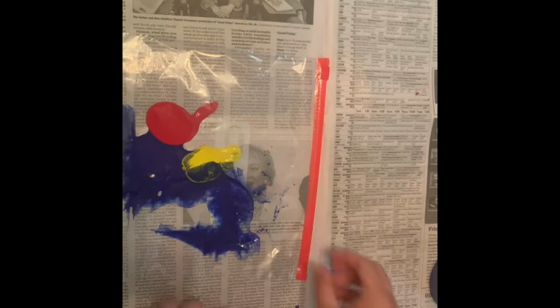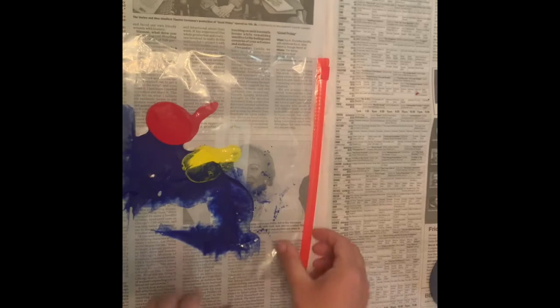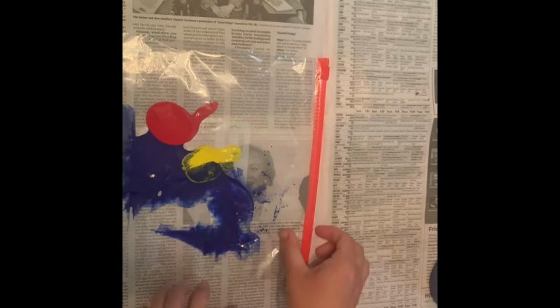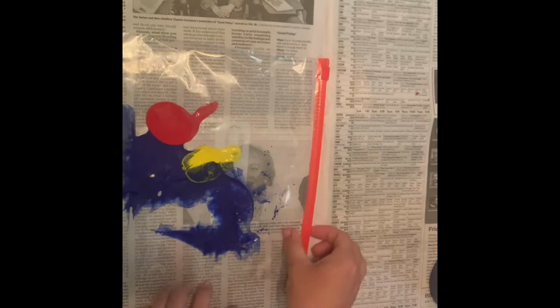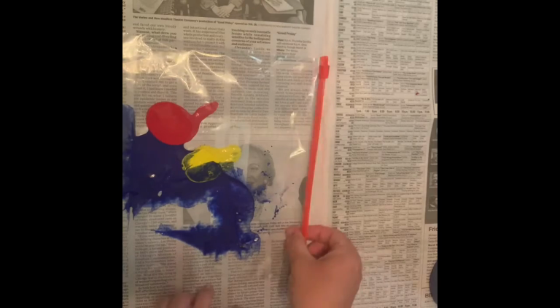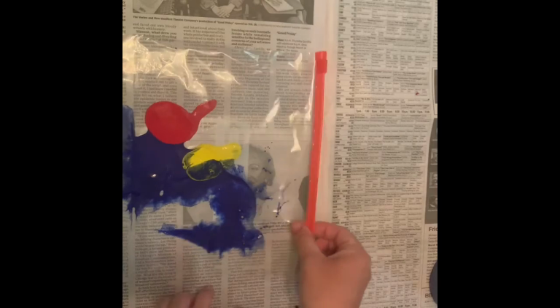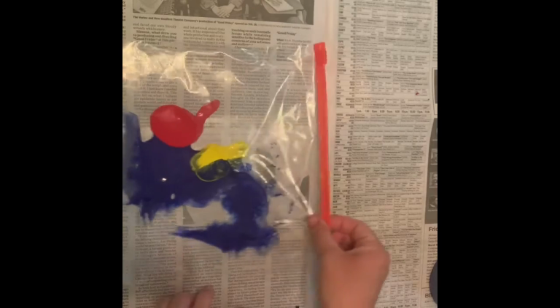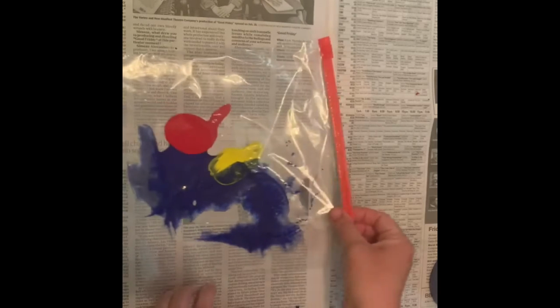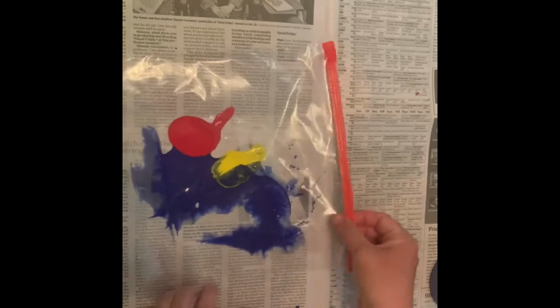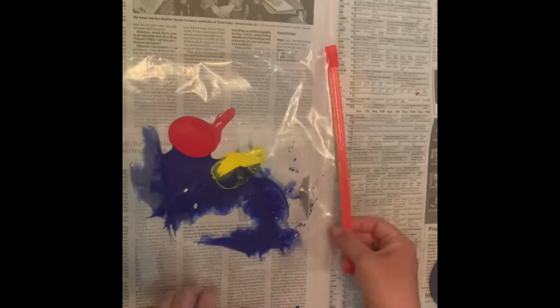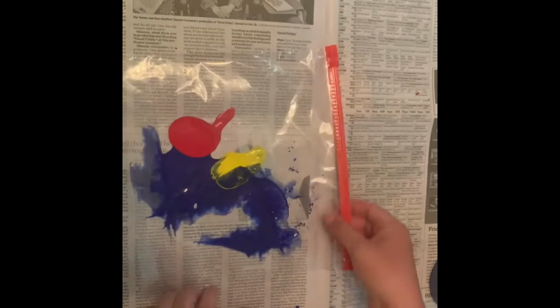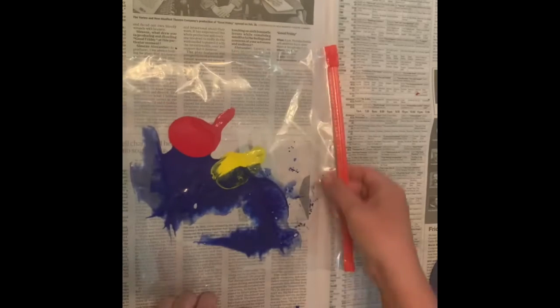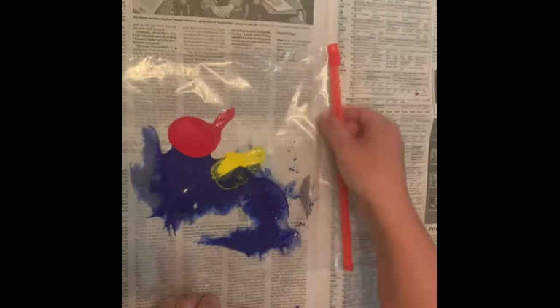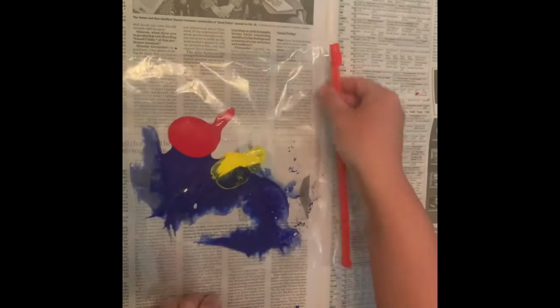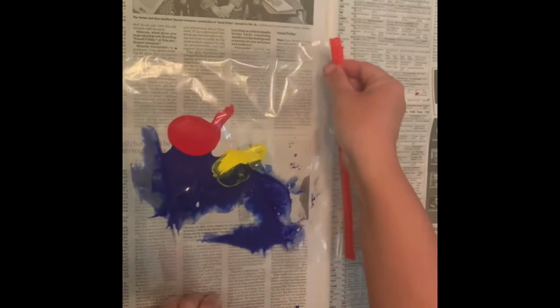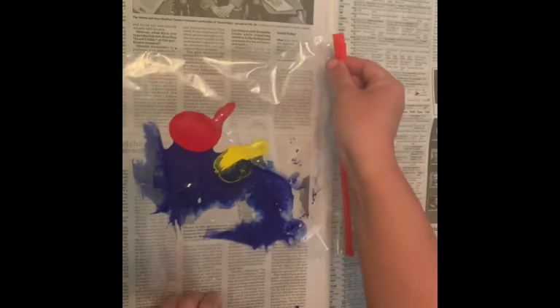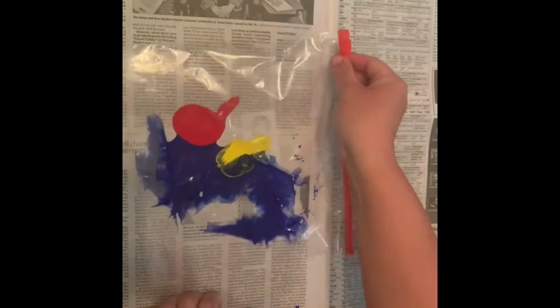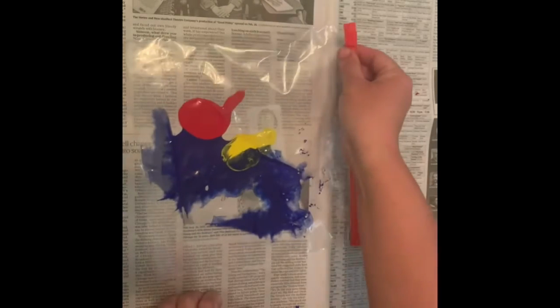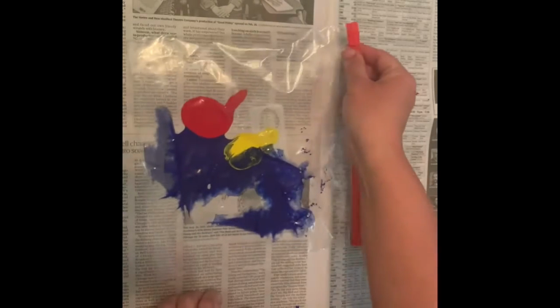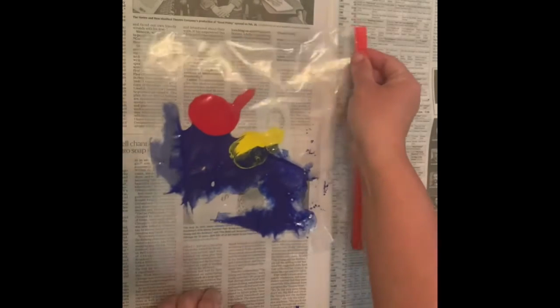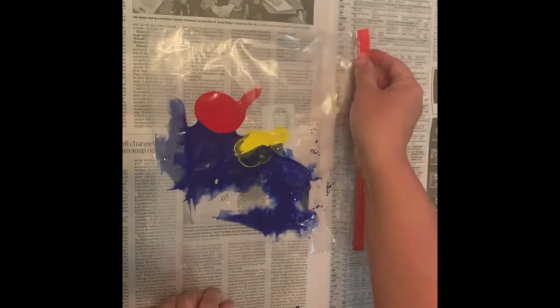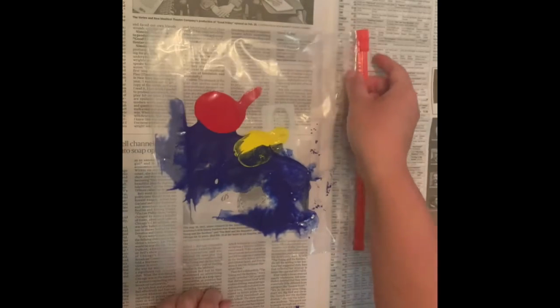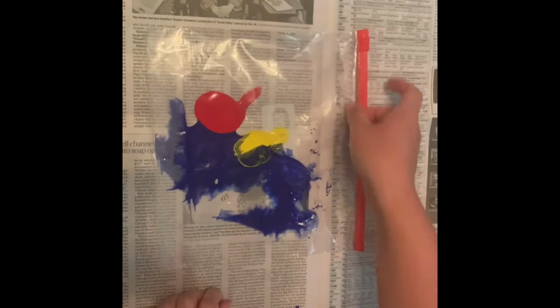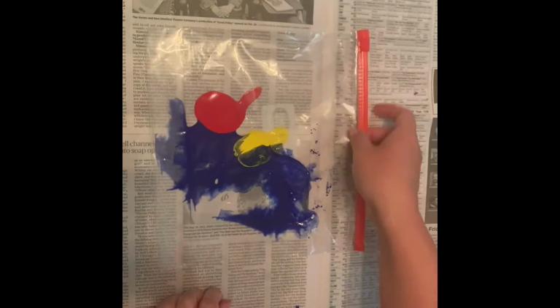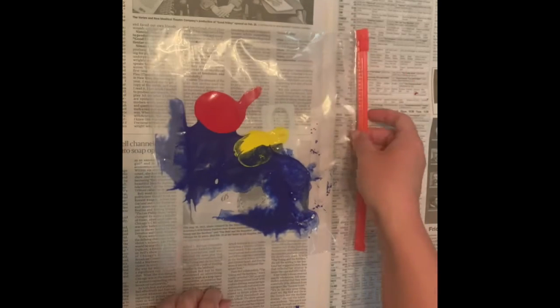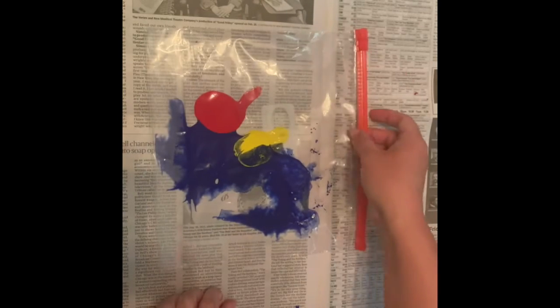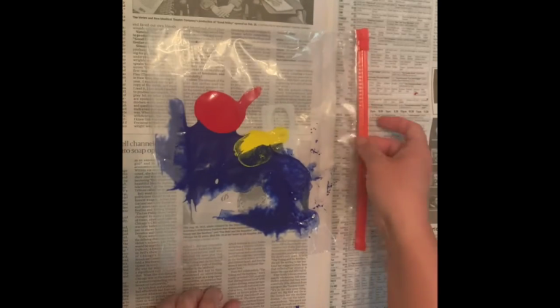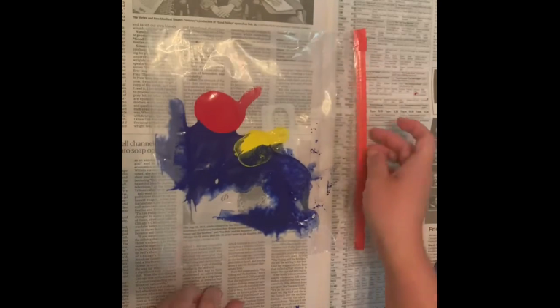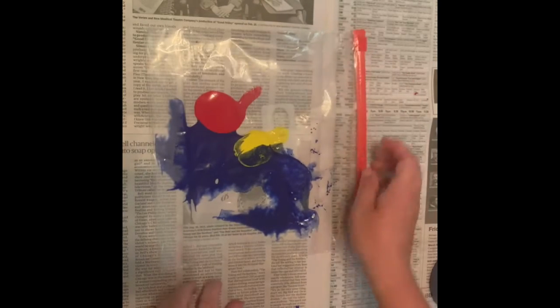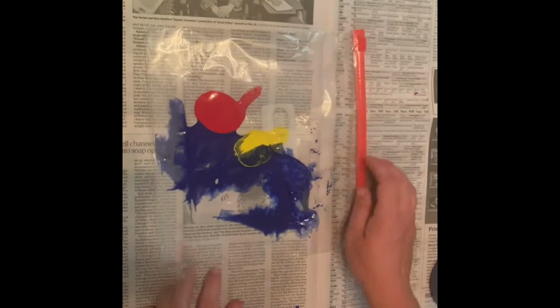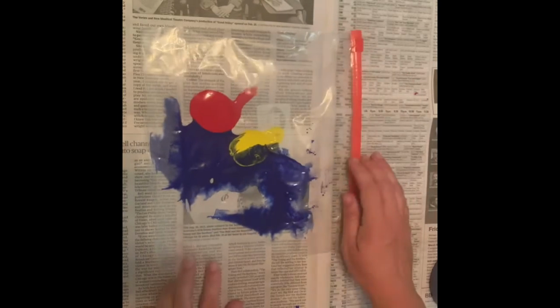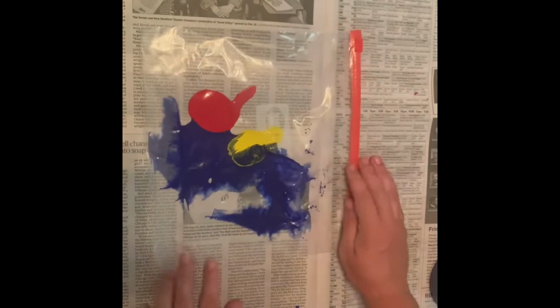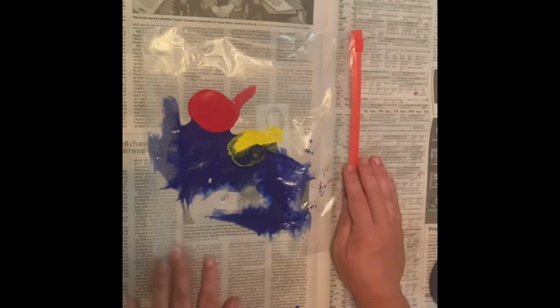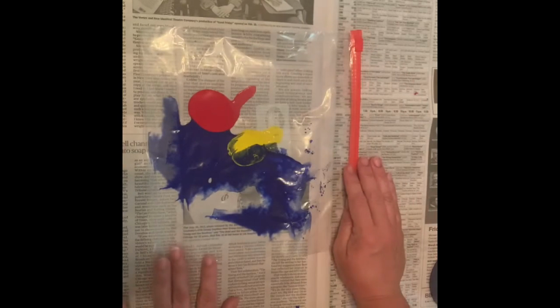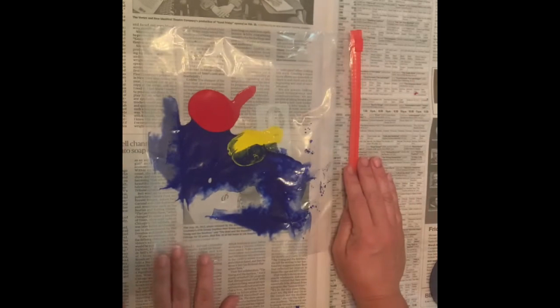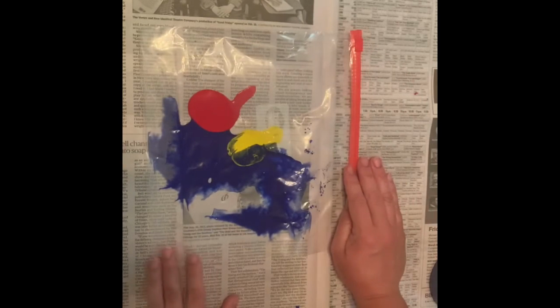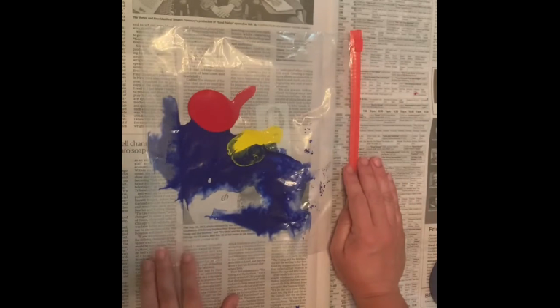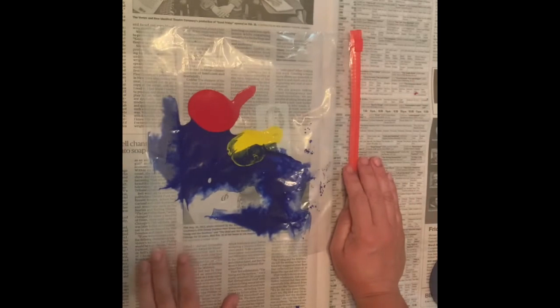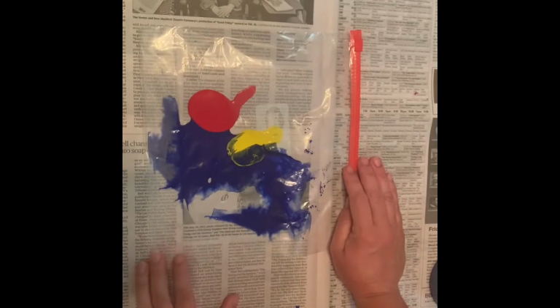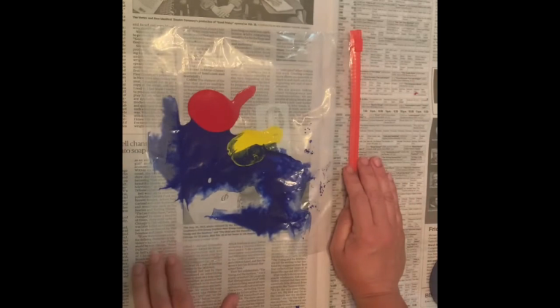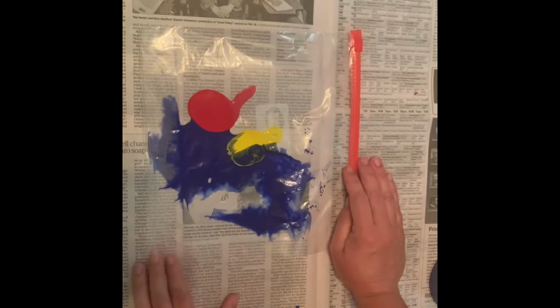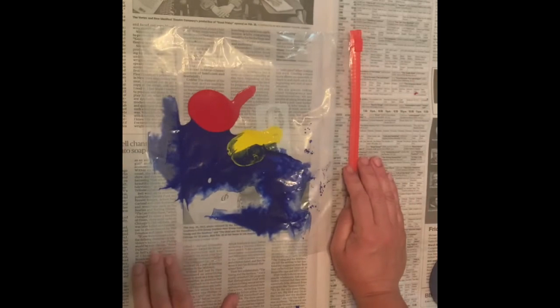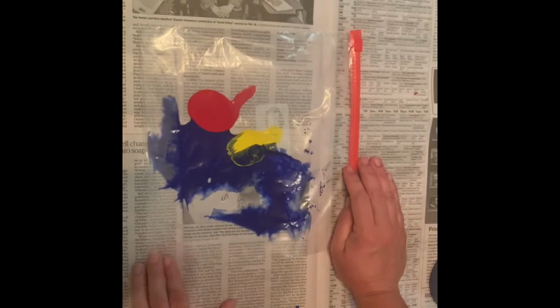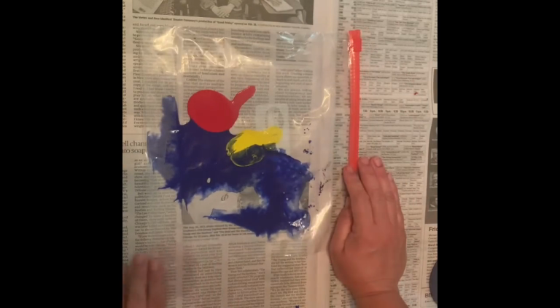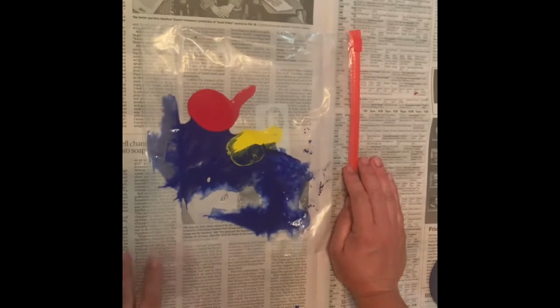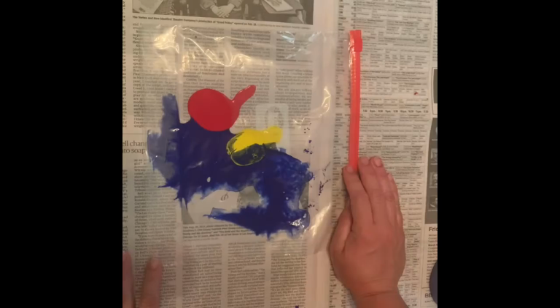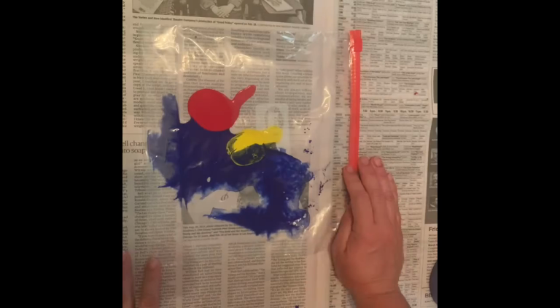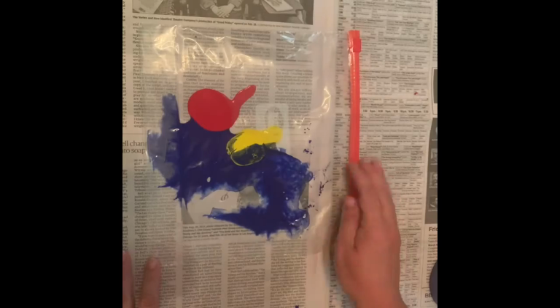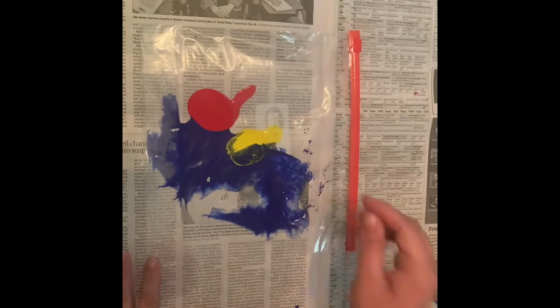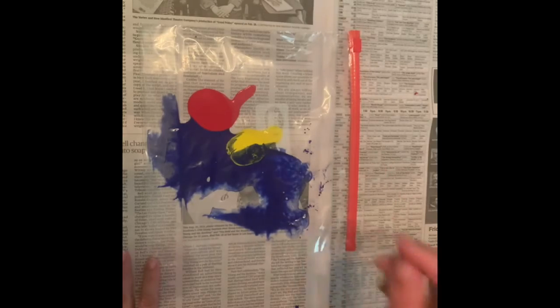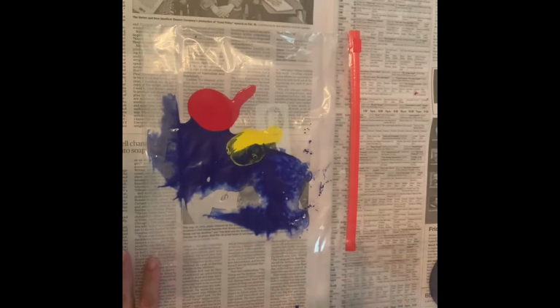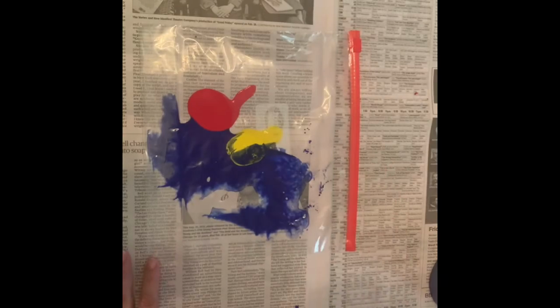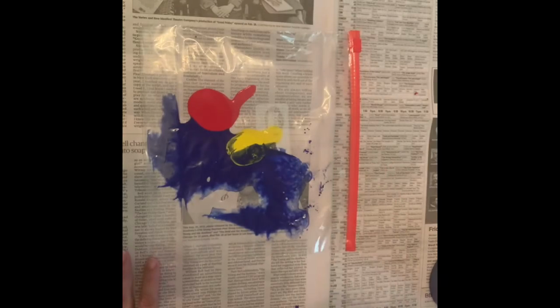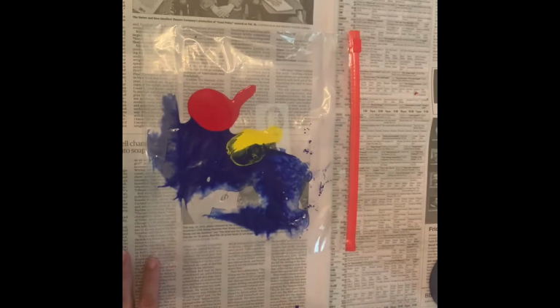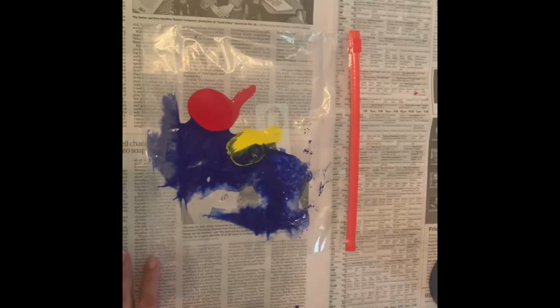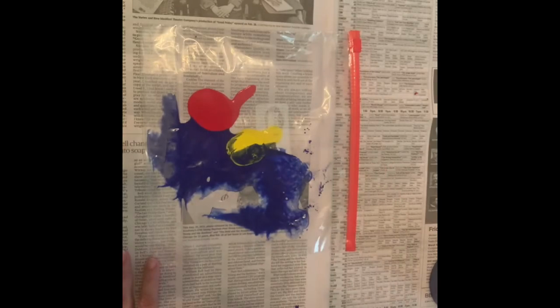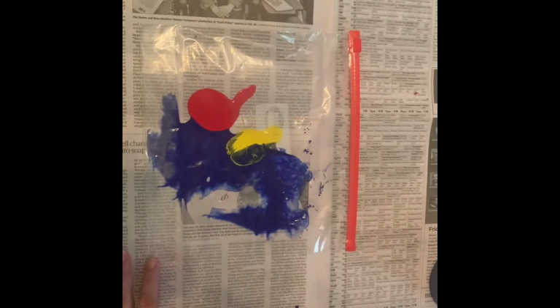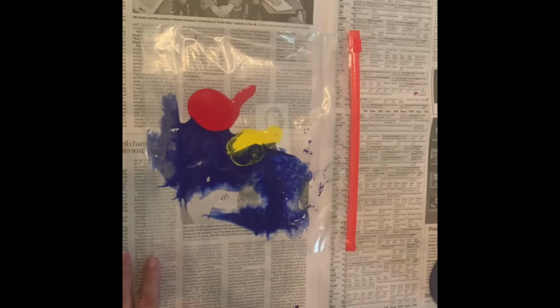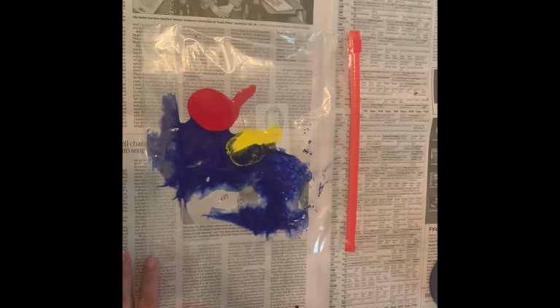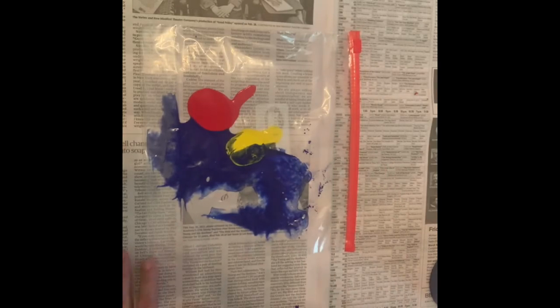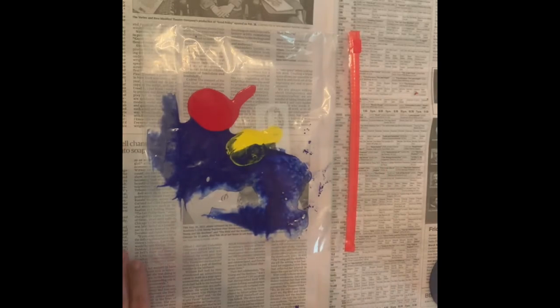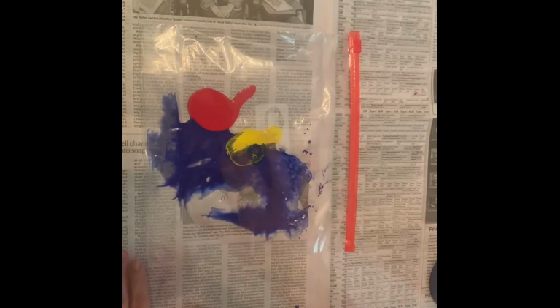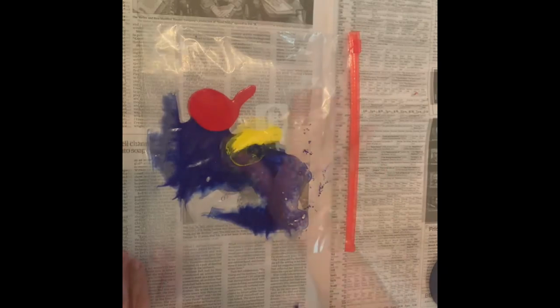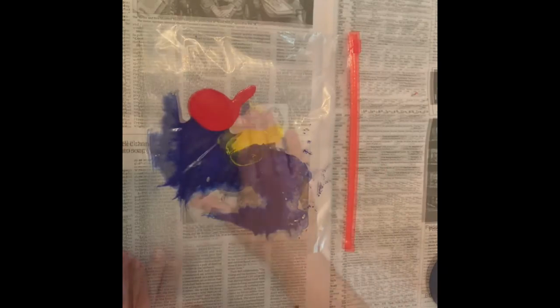This is a fun activity for preschool up to first grade, just to experiment with color mixing. So now we're going to get started.